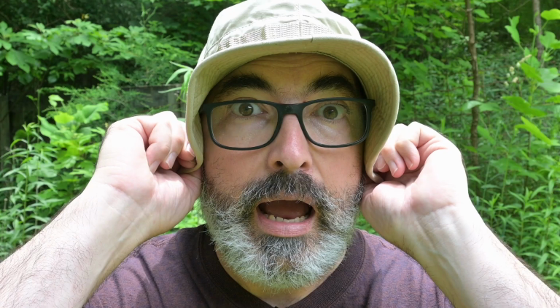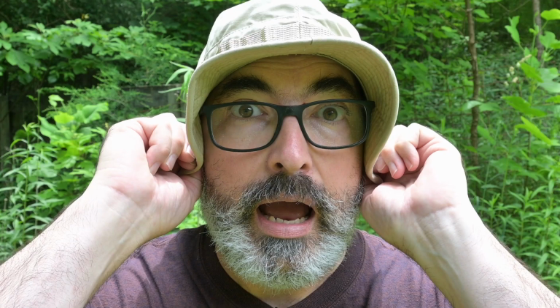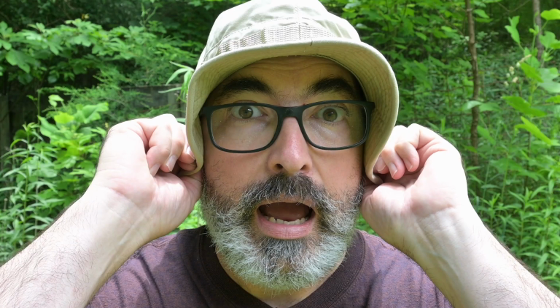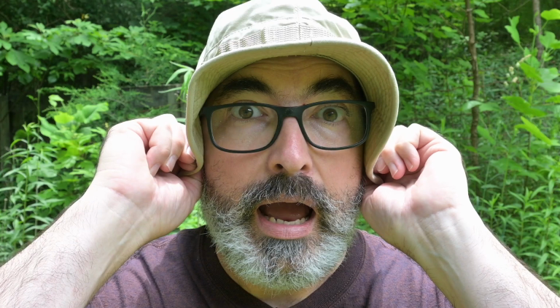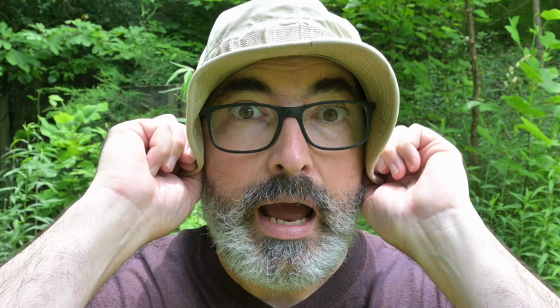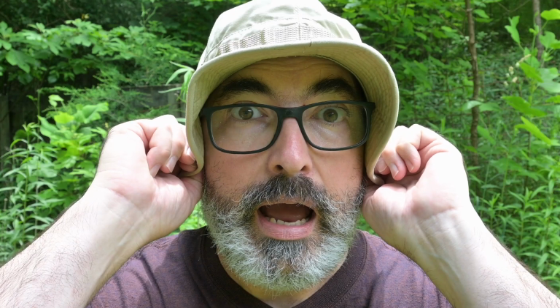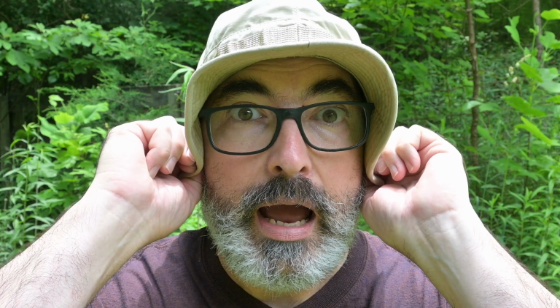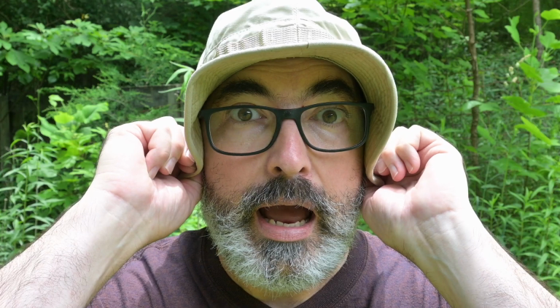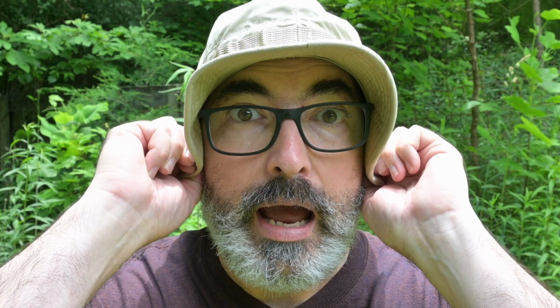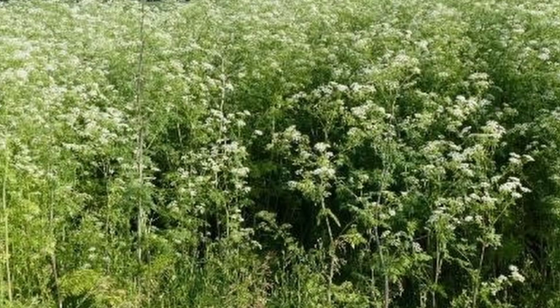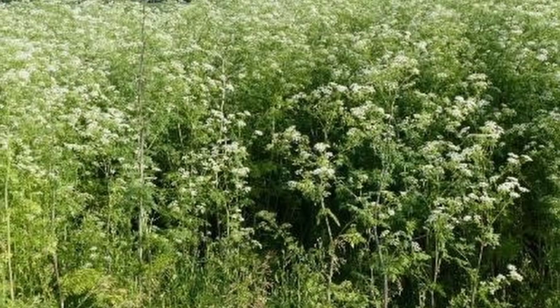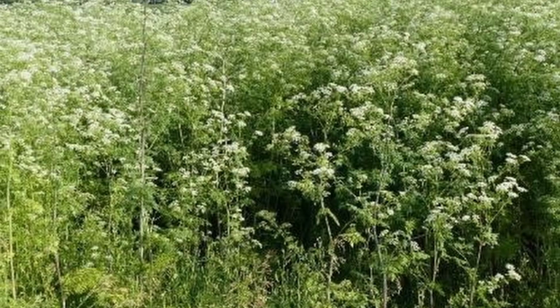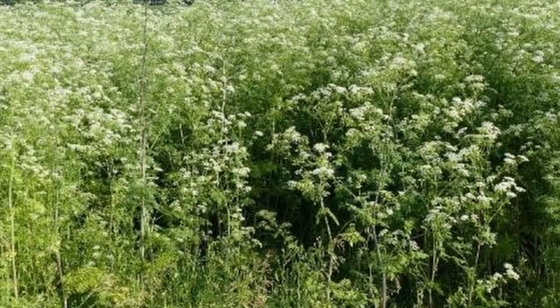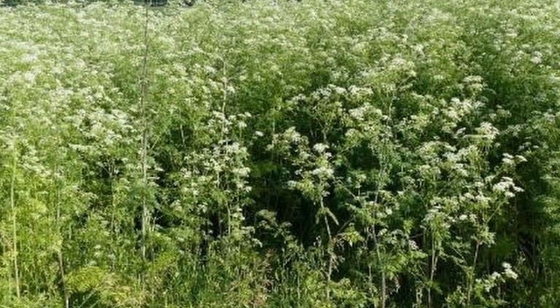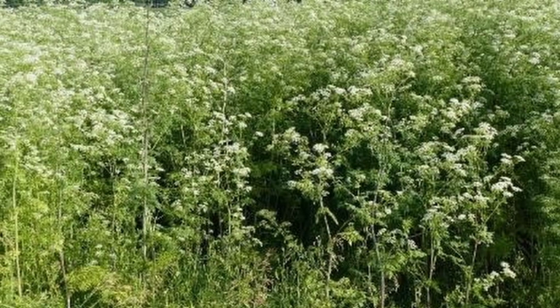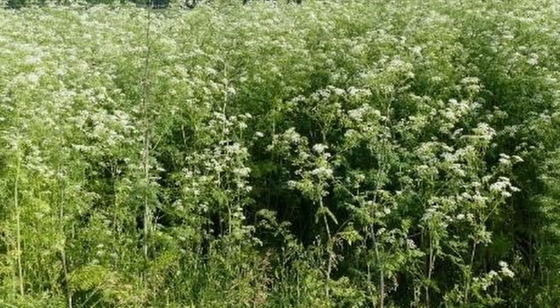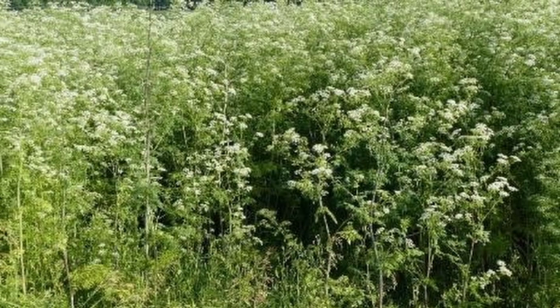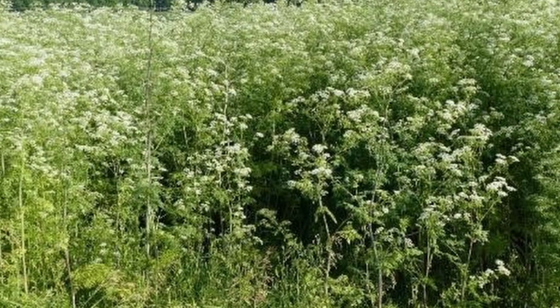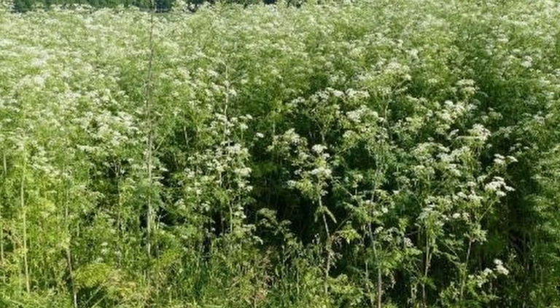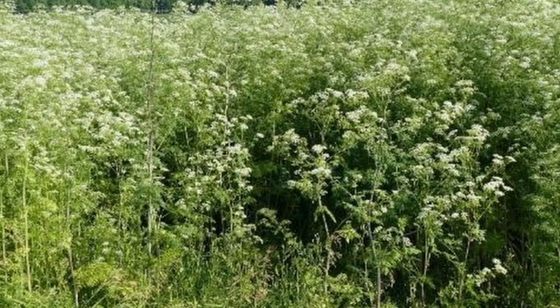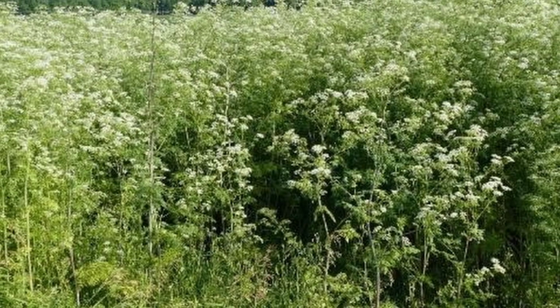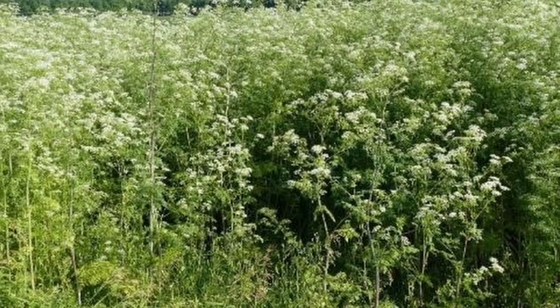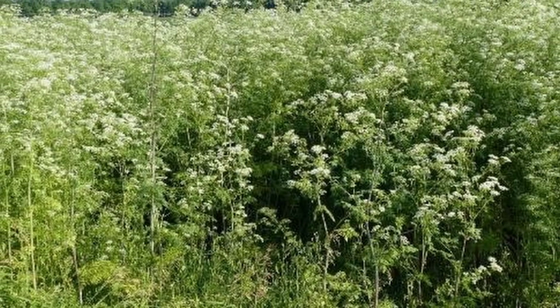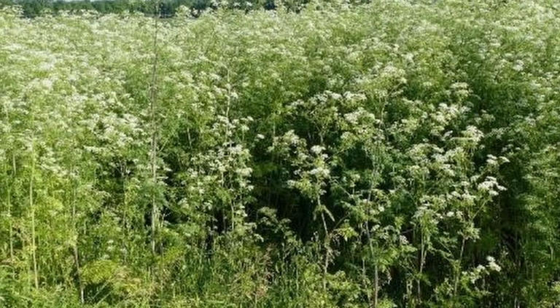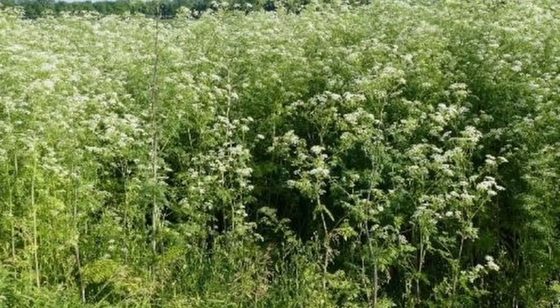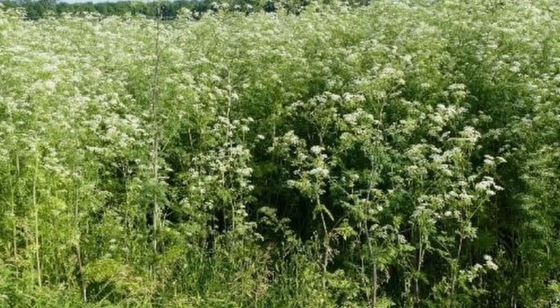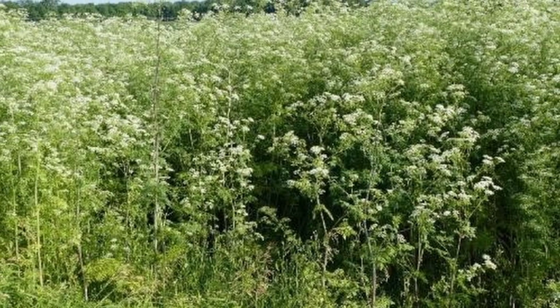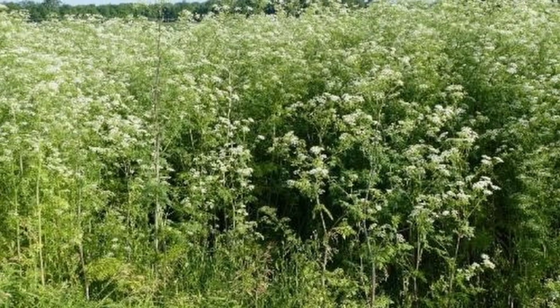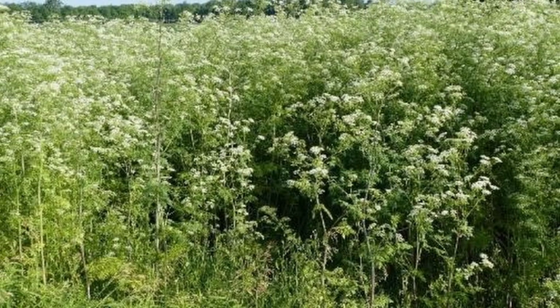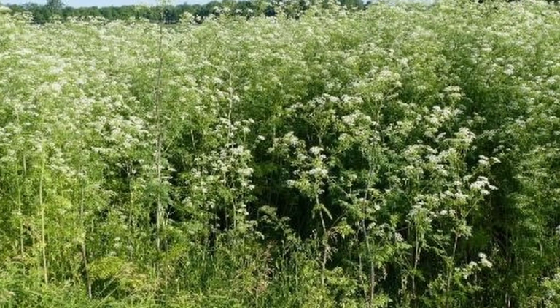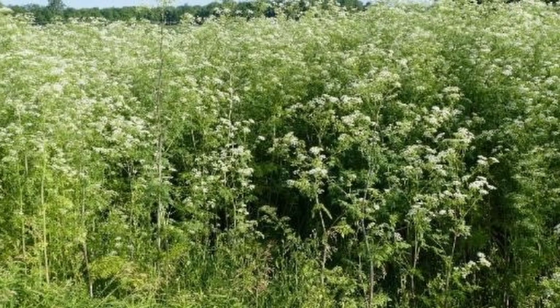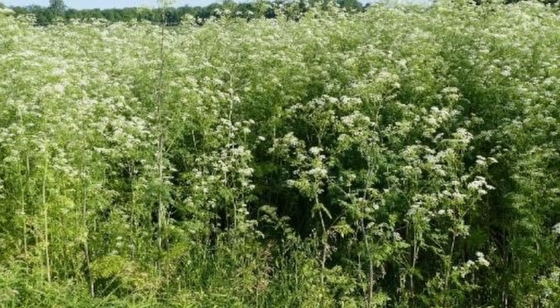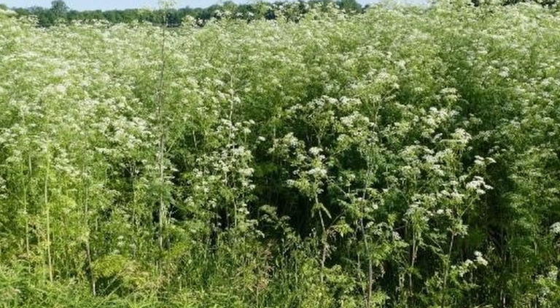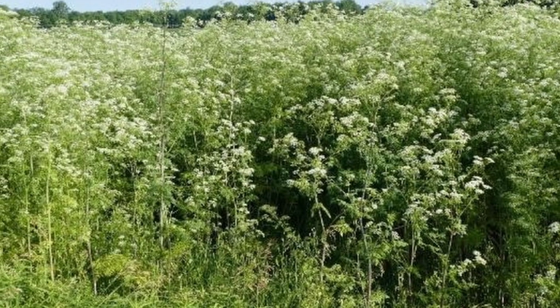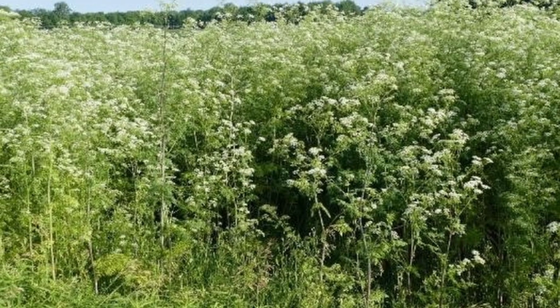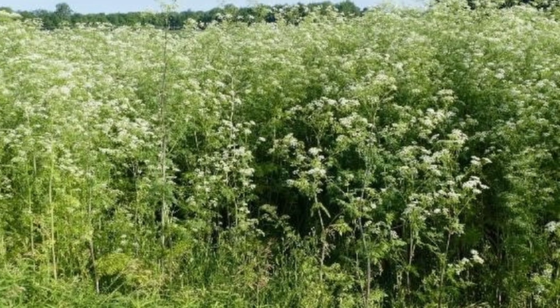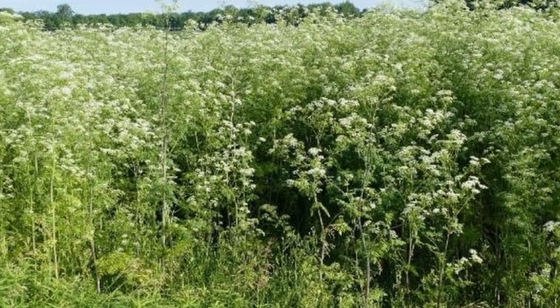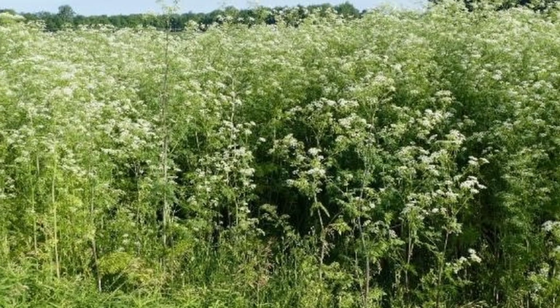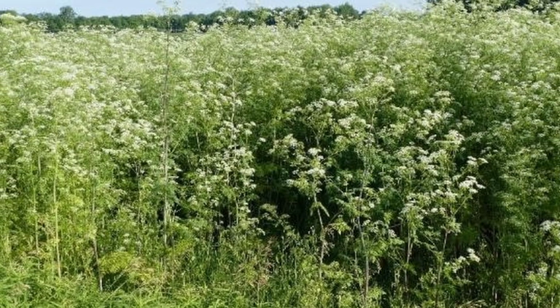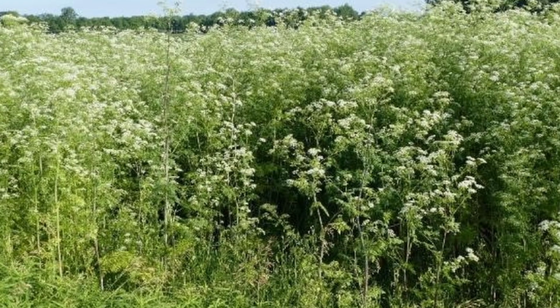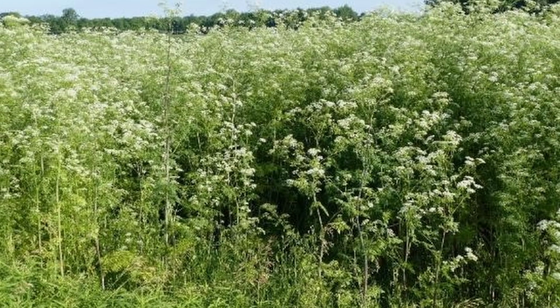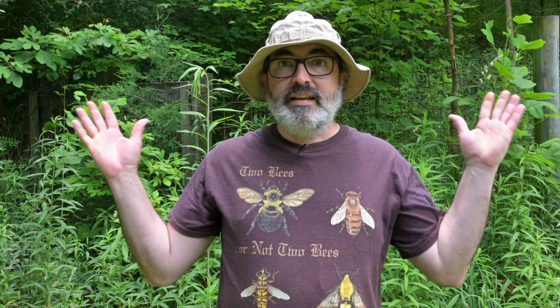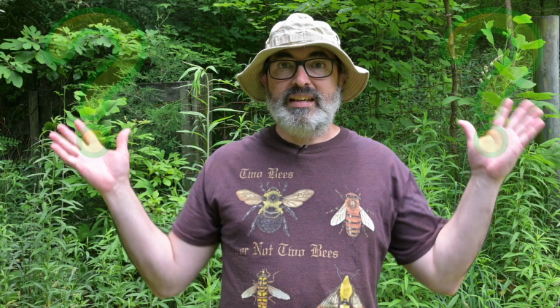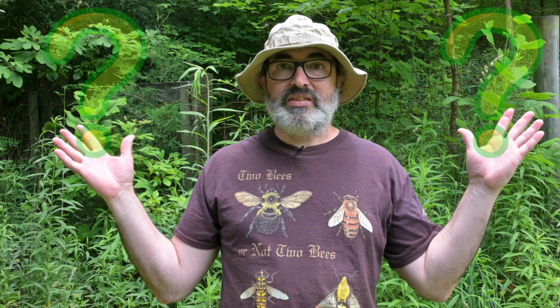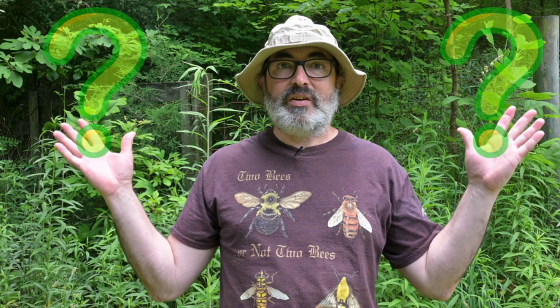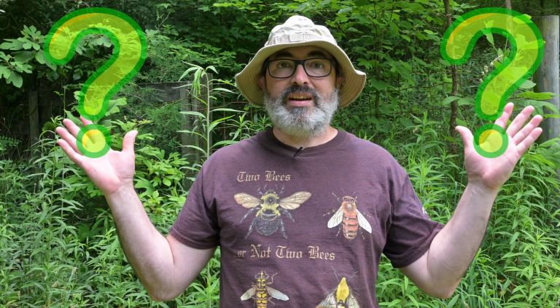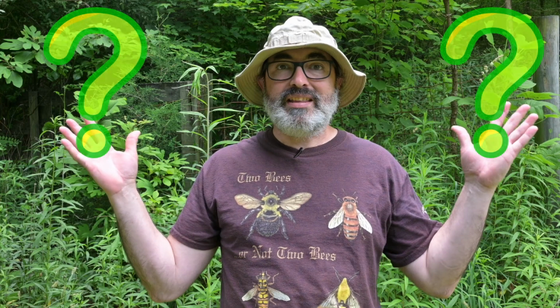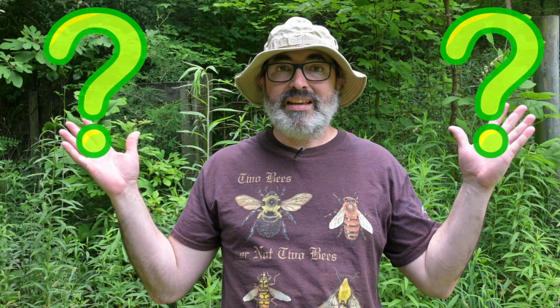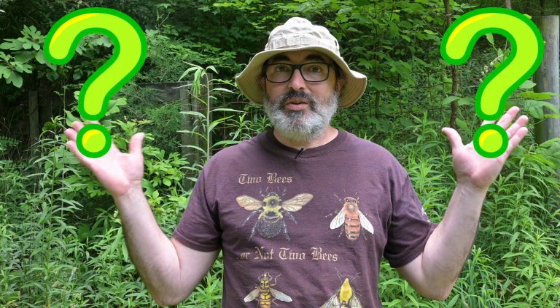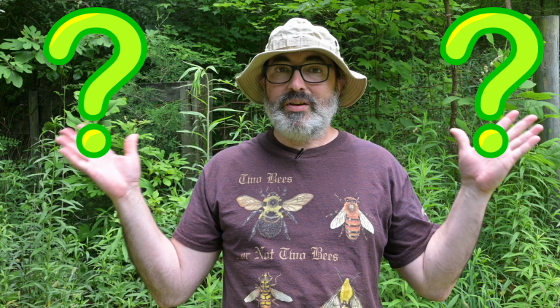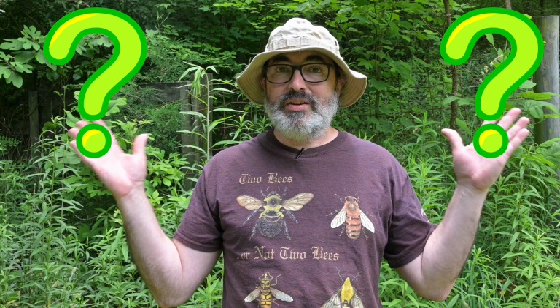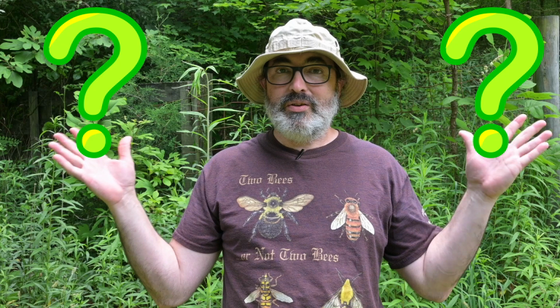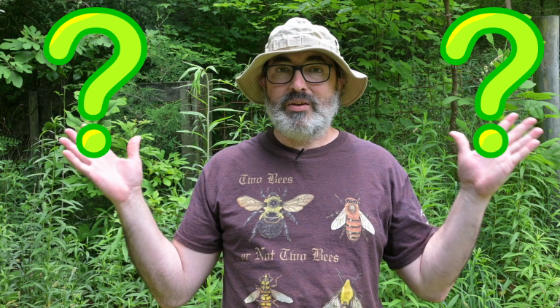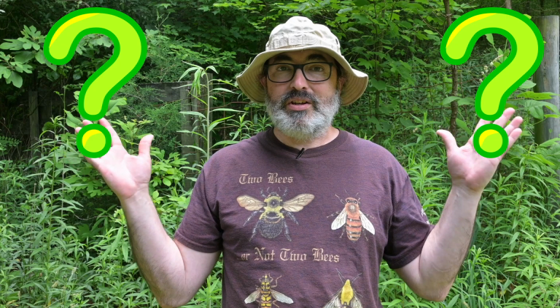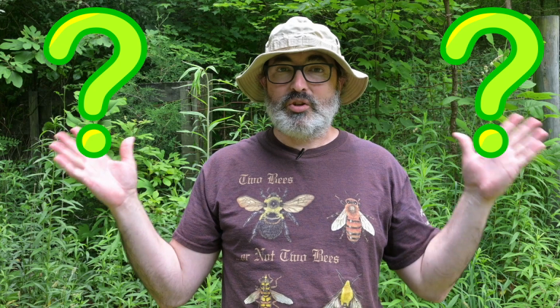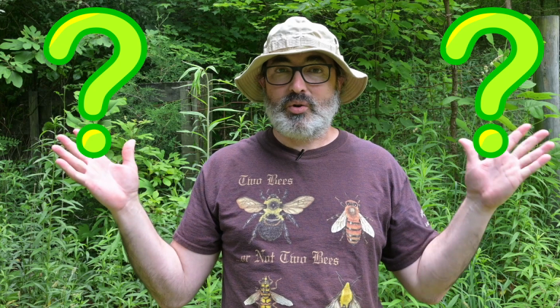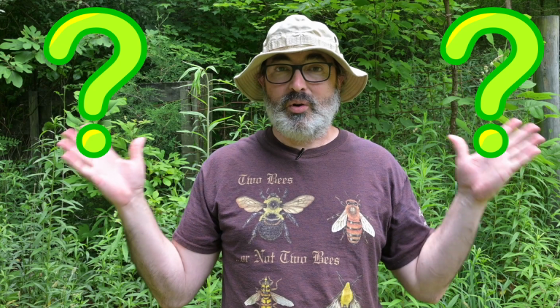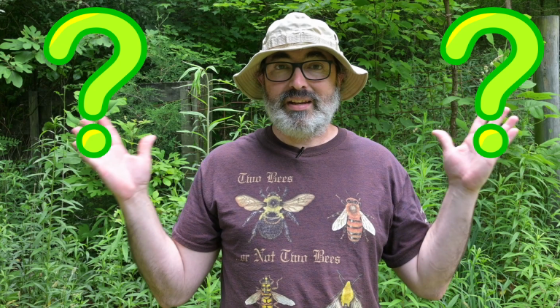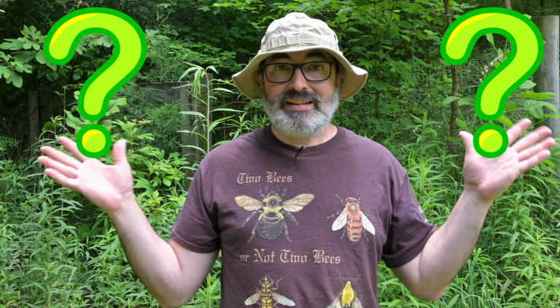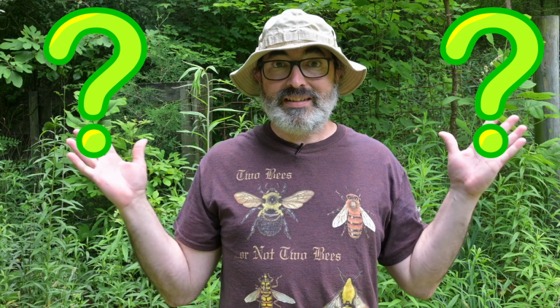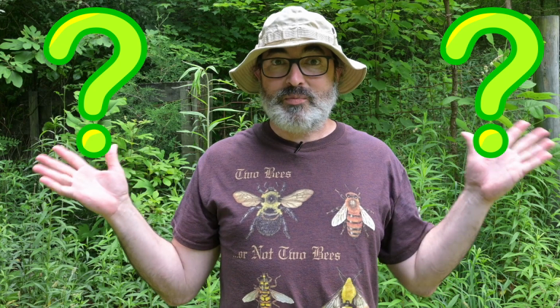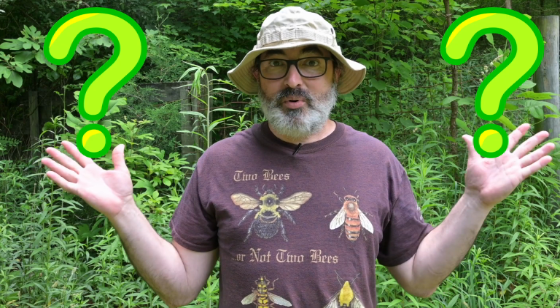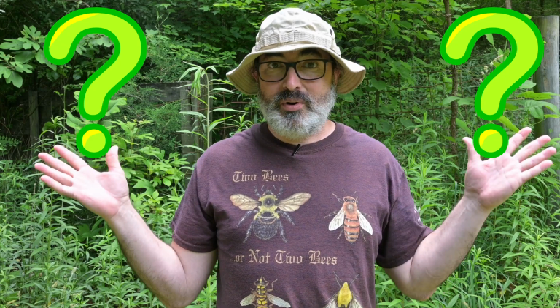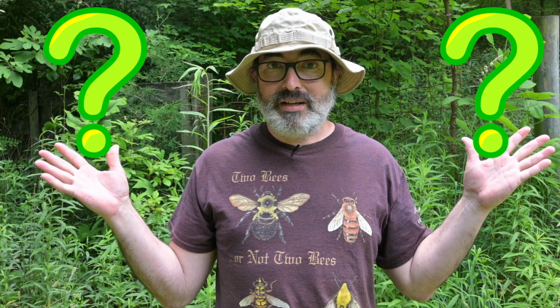Oh no! You missed some poison hemlock during the winter and now it's in full bloom. Is there anything you can do to control it at this point?